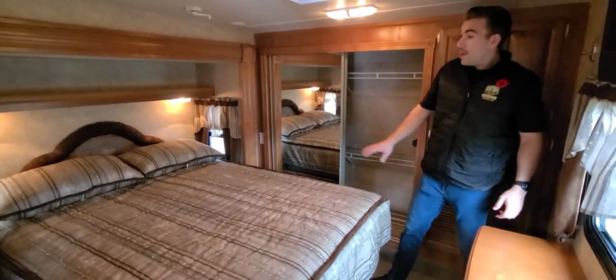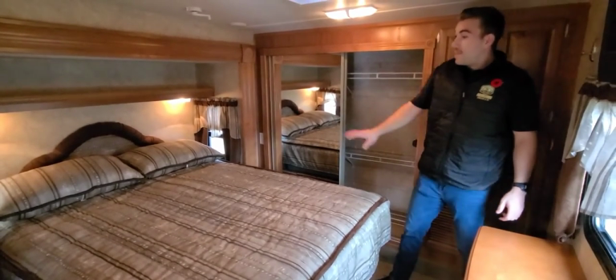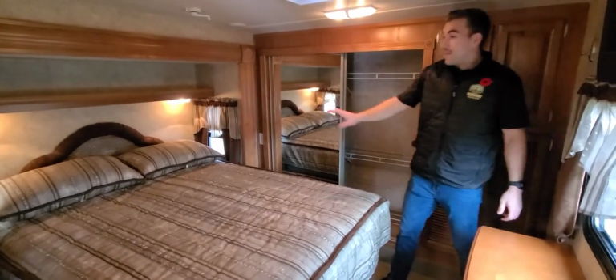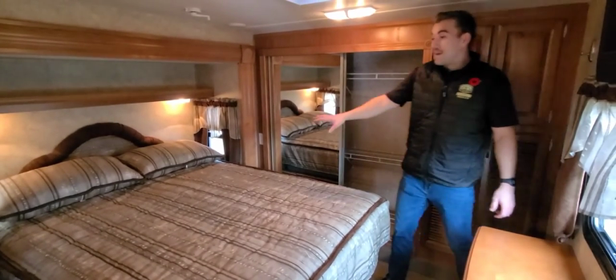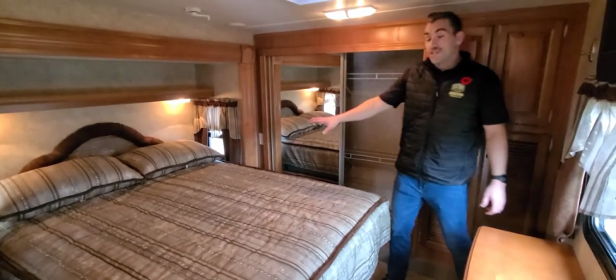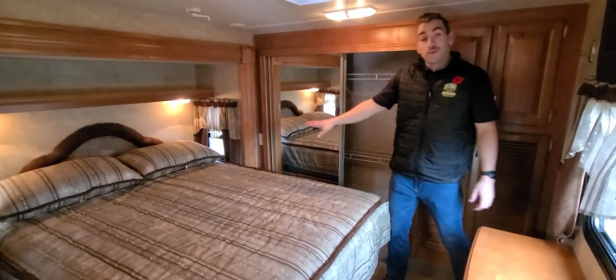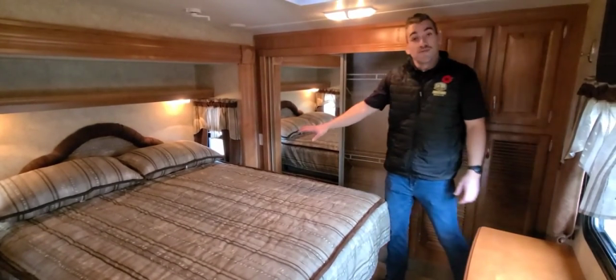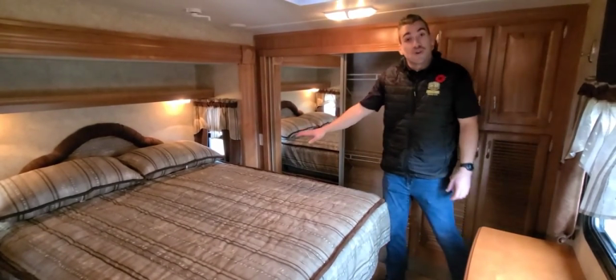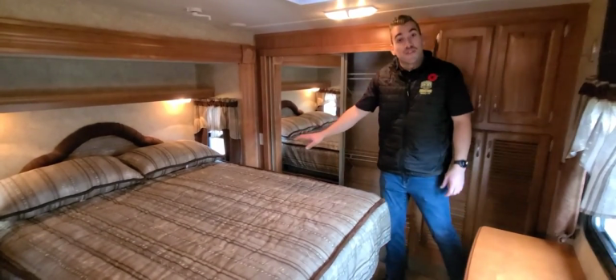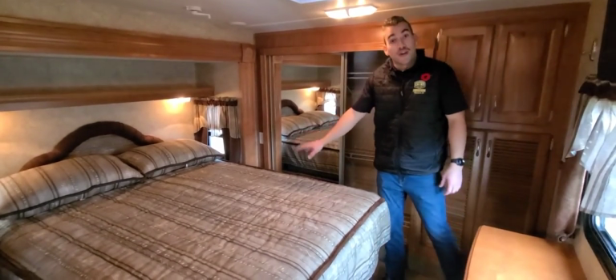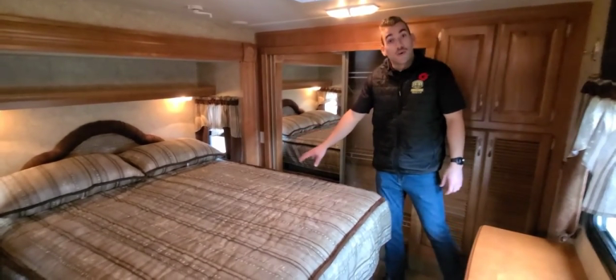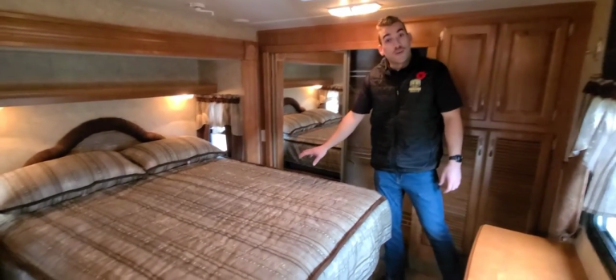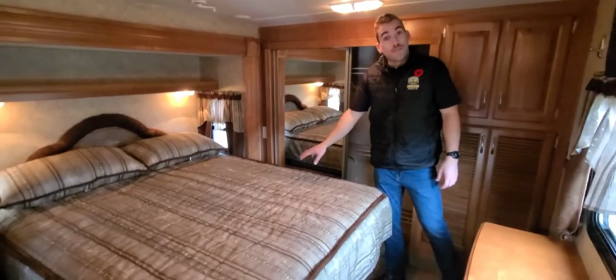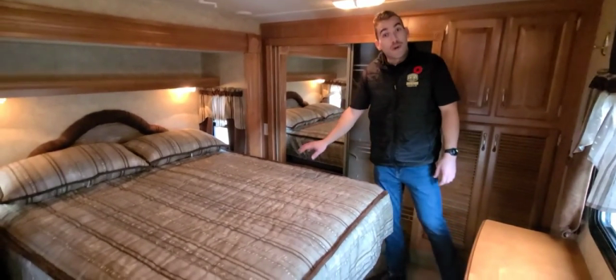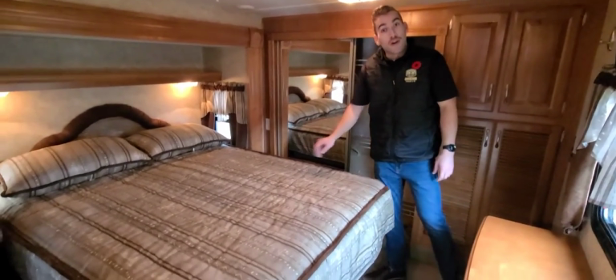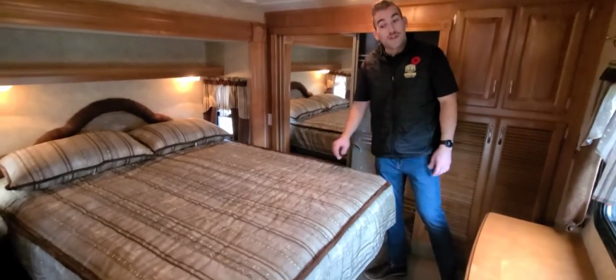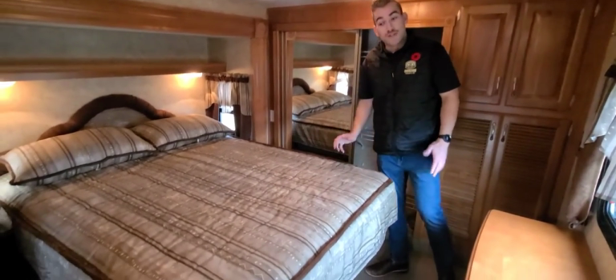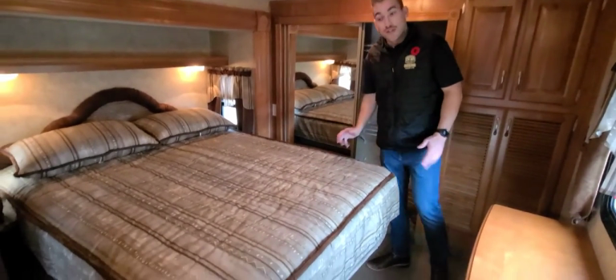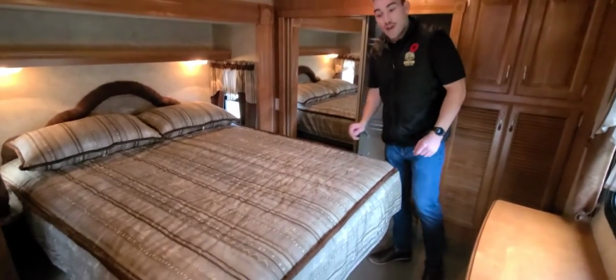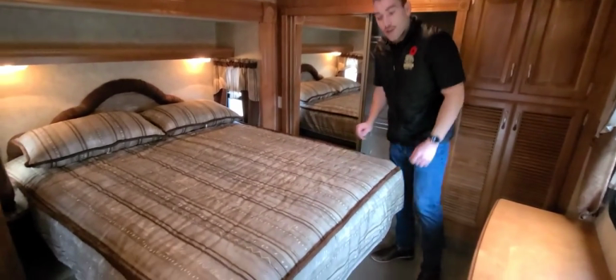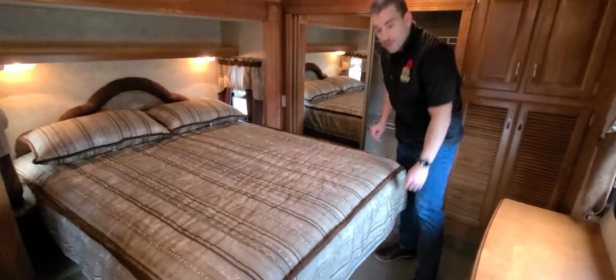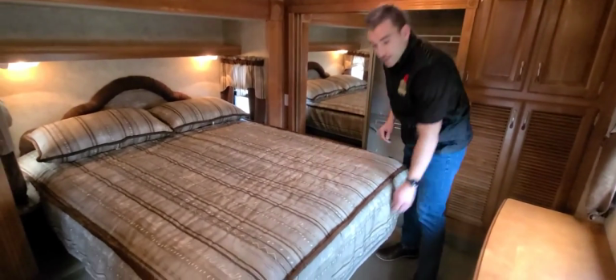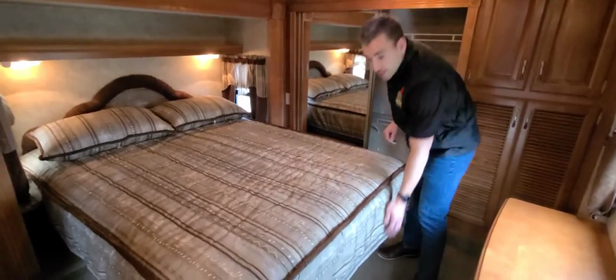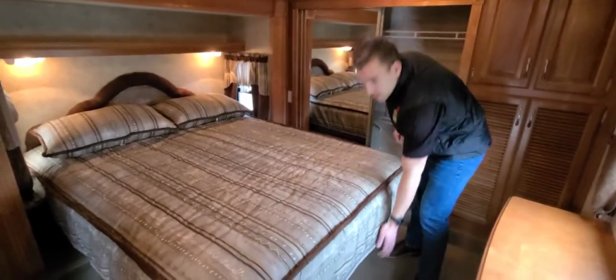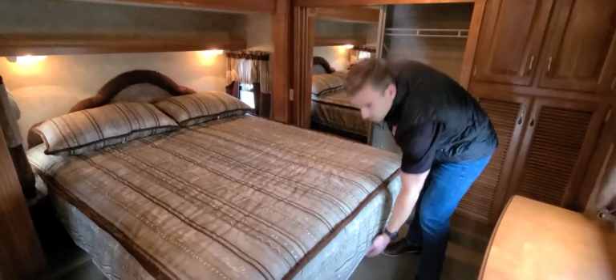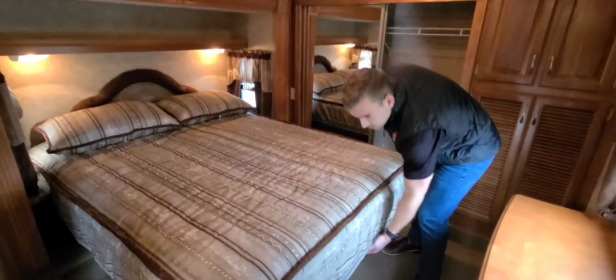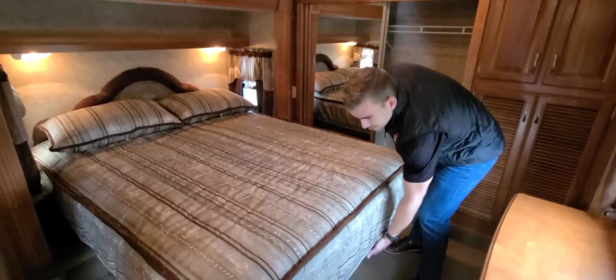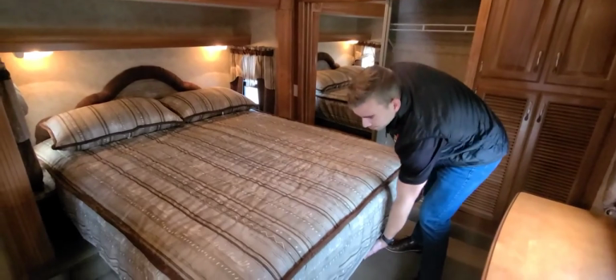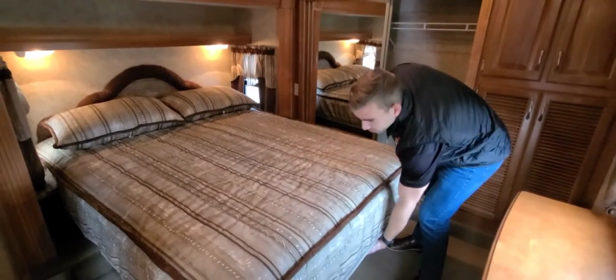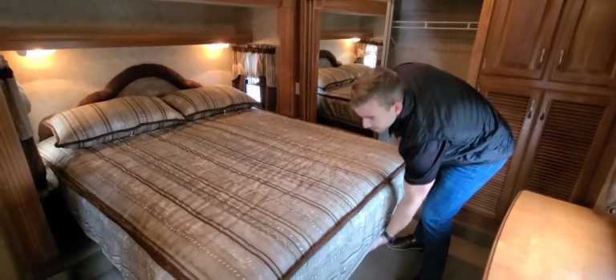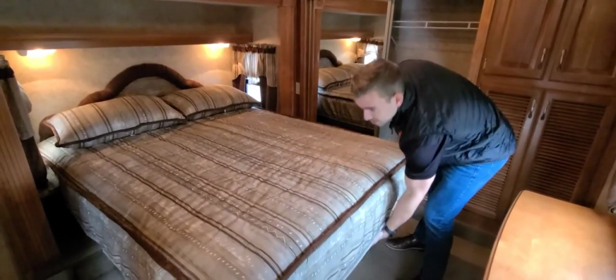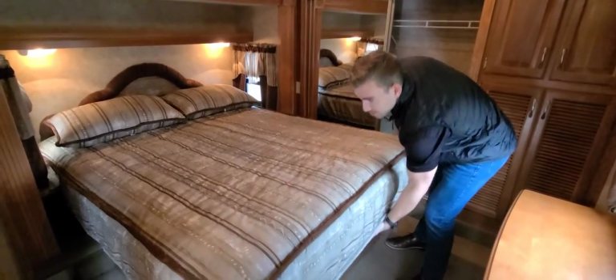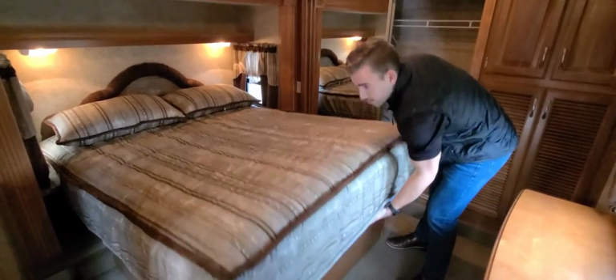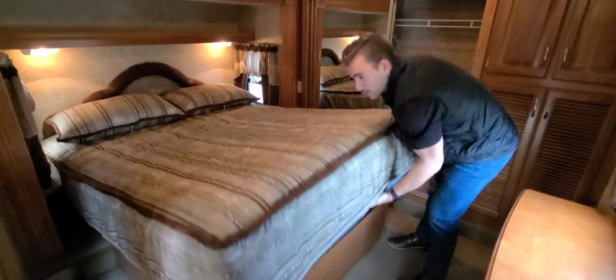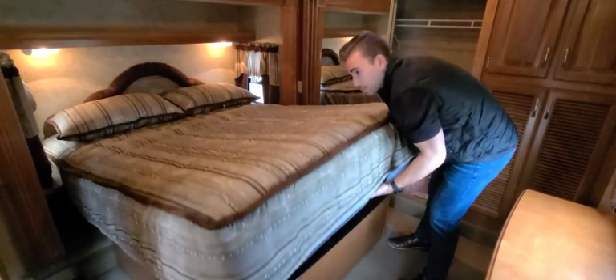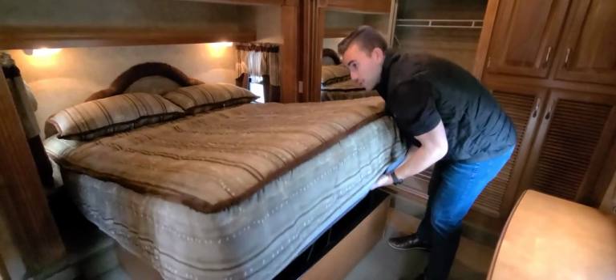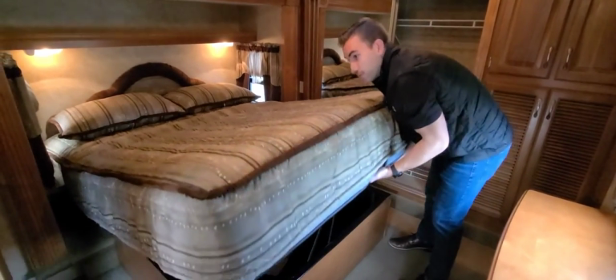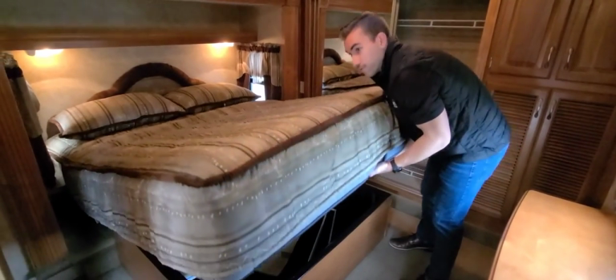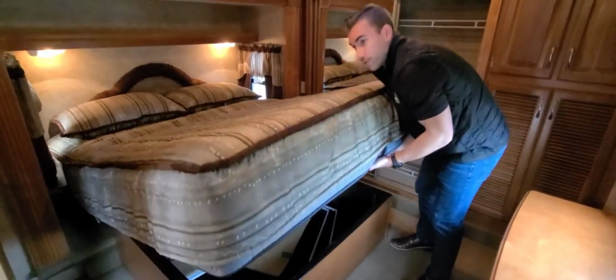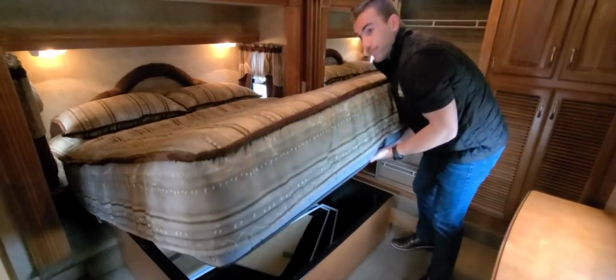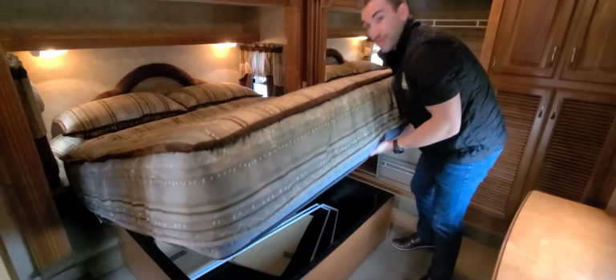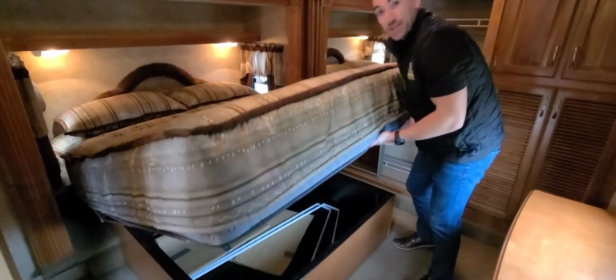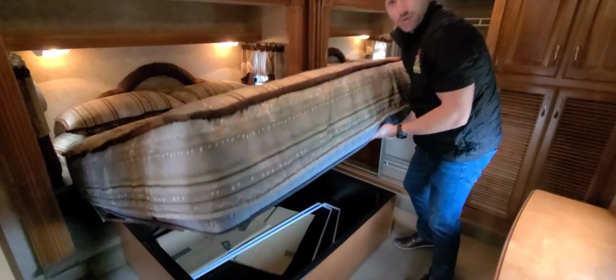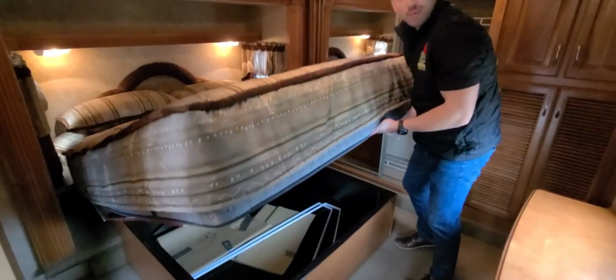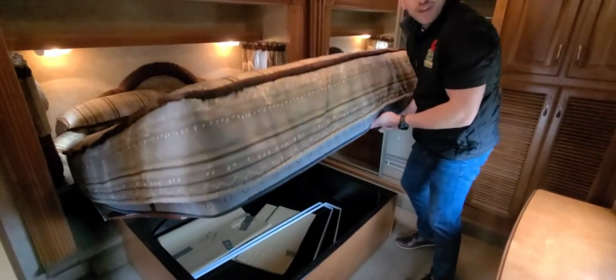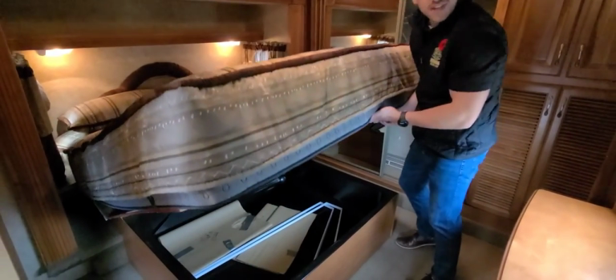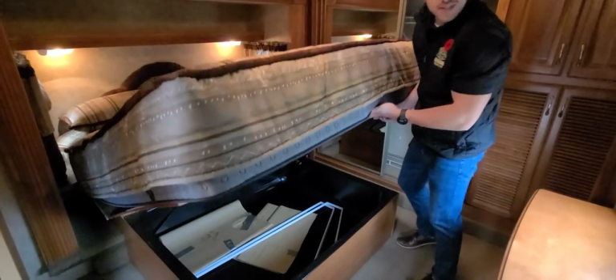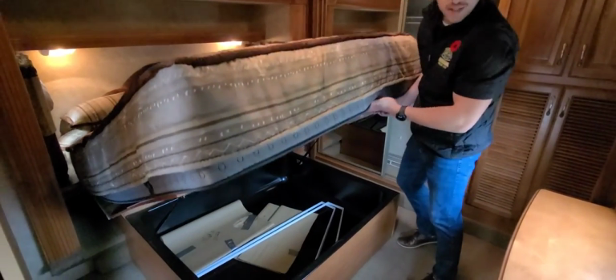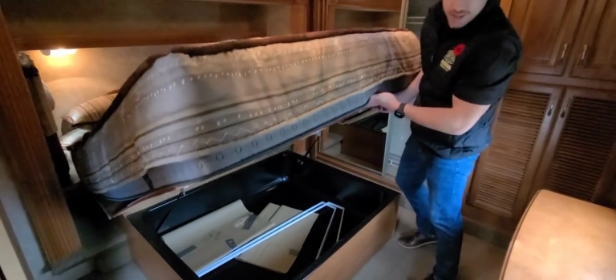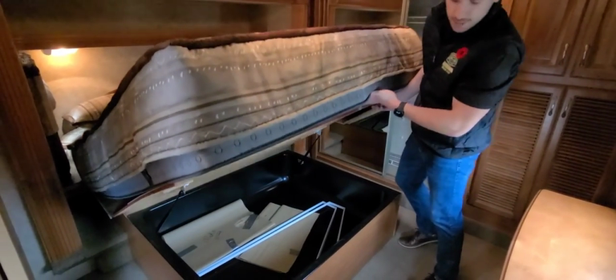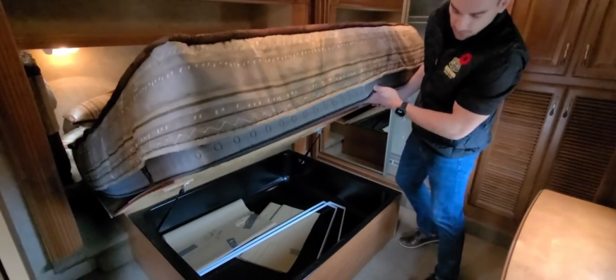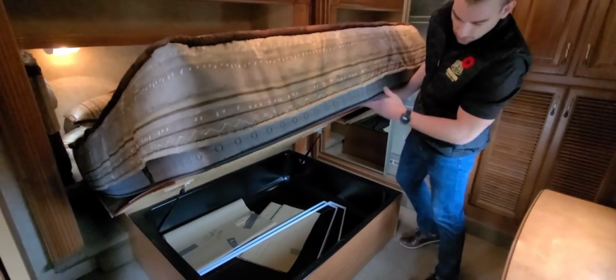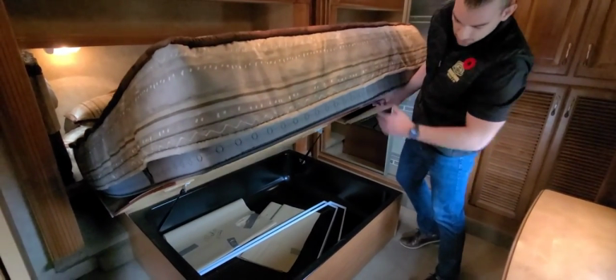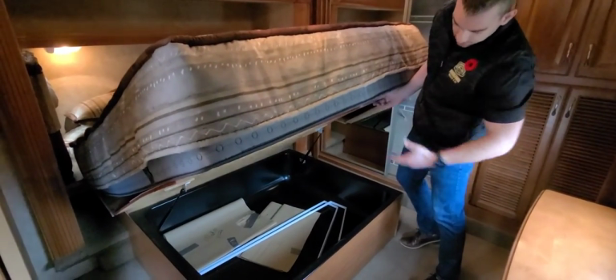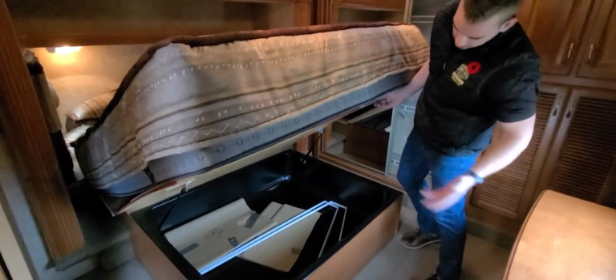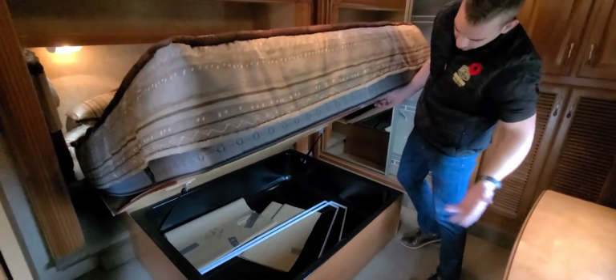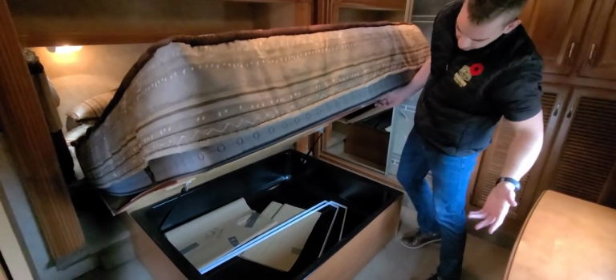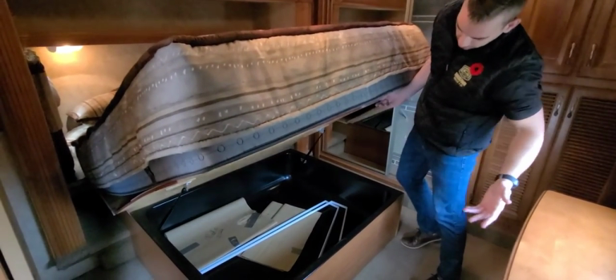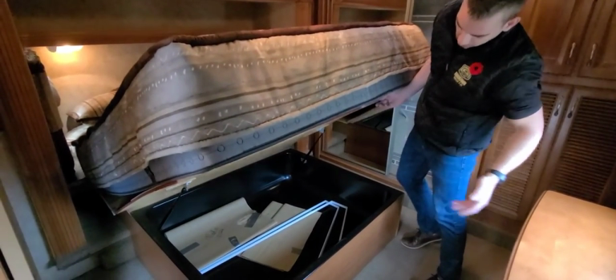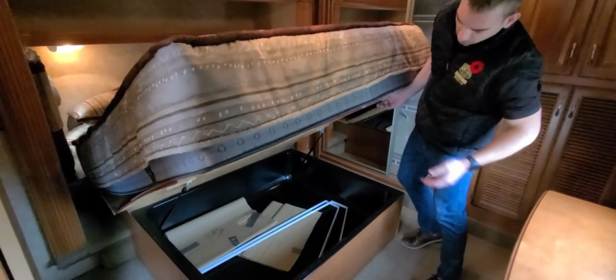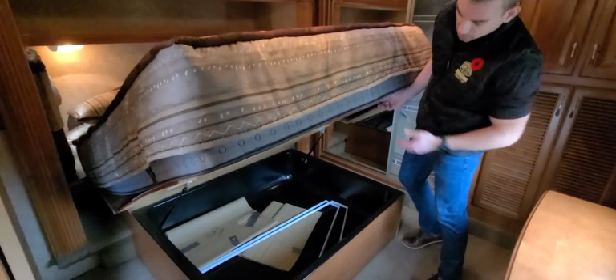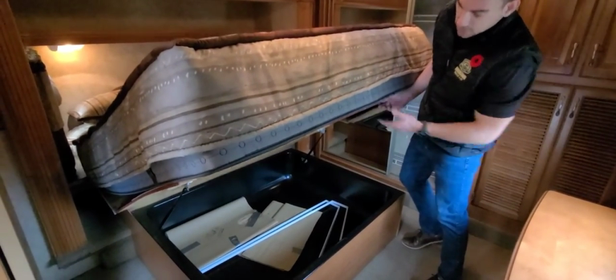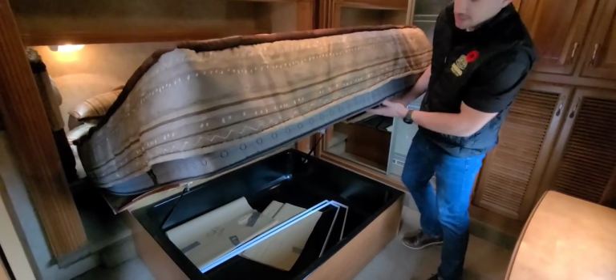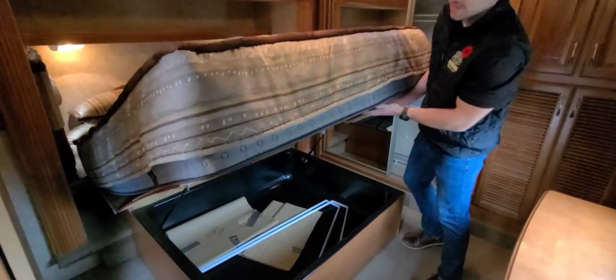And then lastly, we've got that queen bed on the slide-out here, with some great storage below for extra blankets, linens, pillows, and anything along those lines.